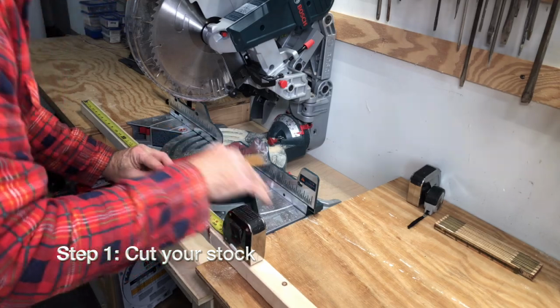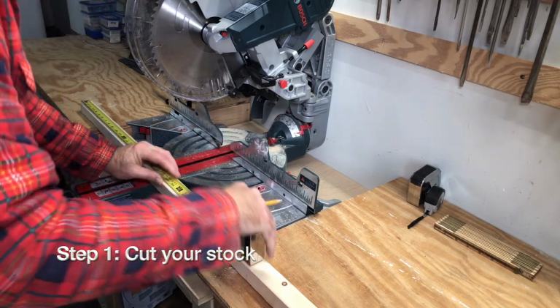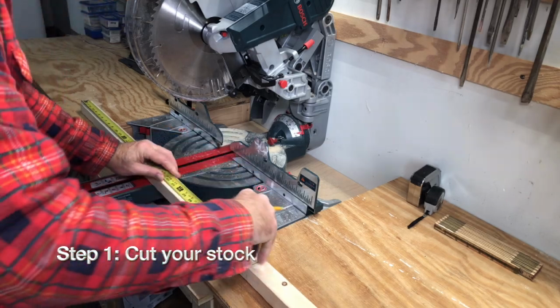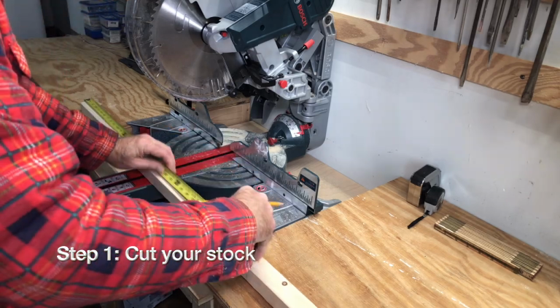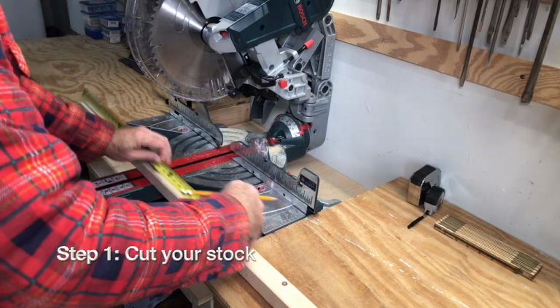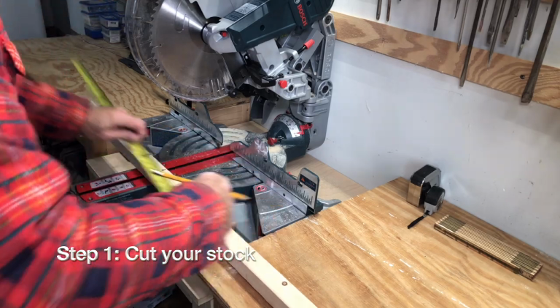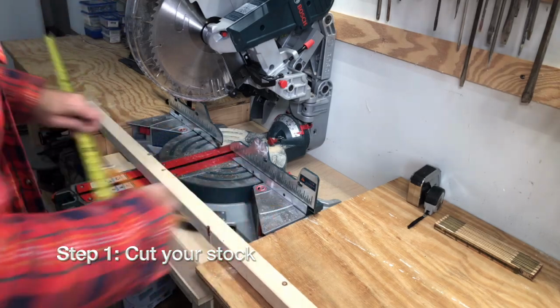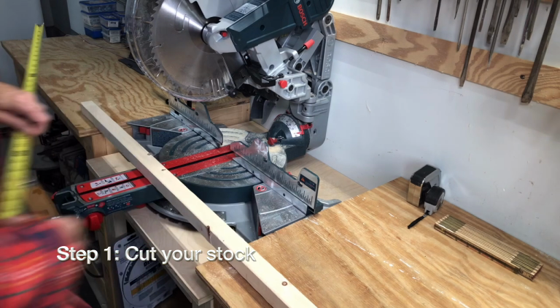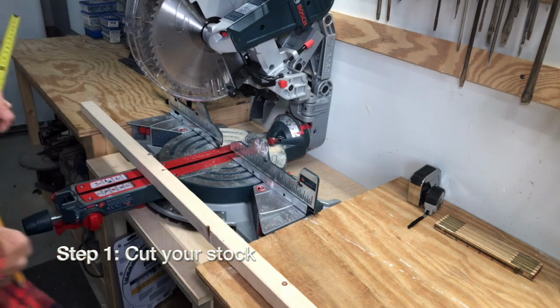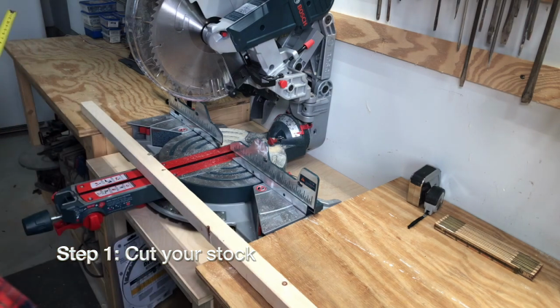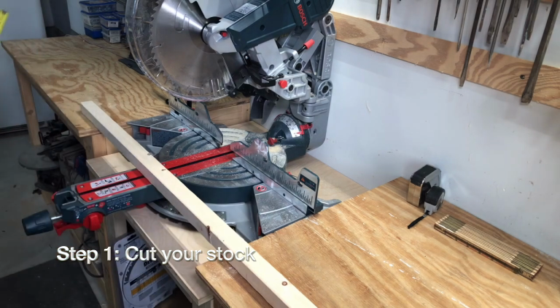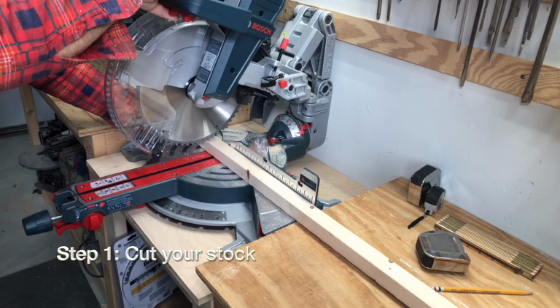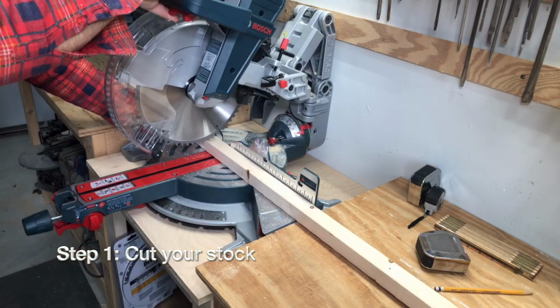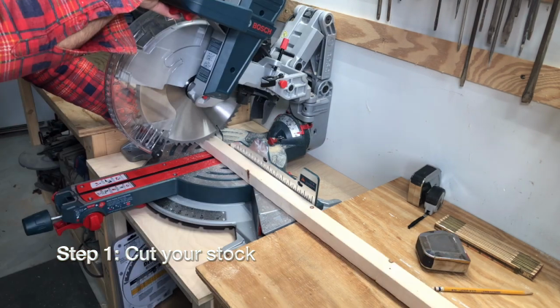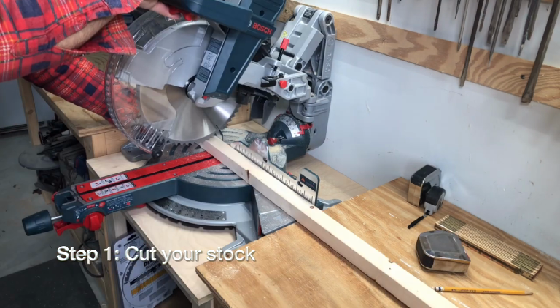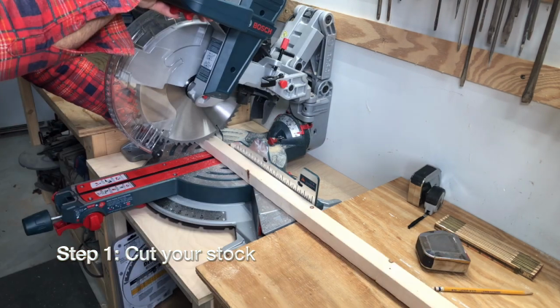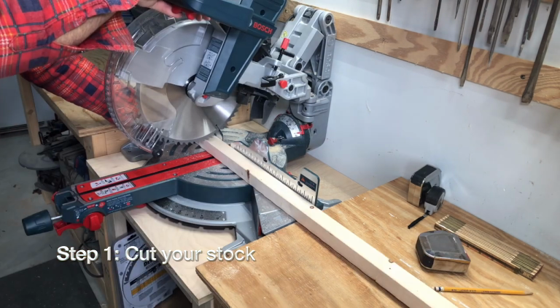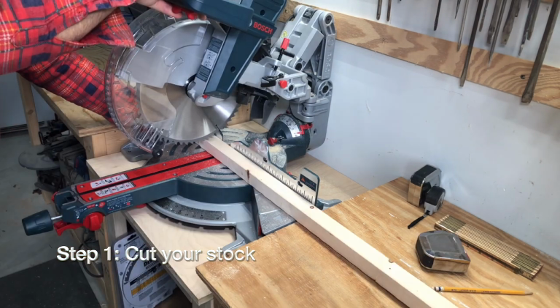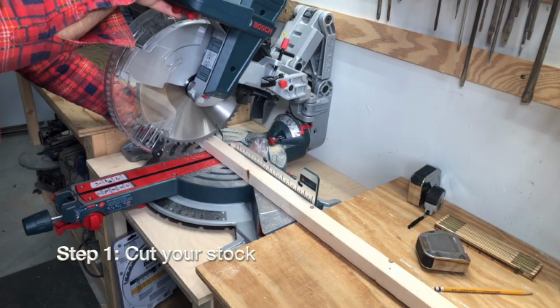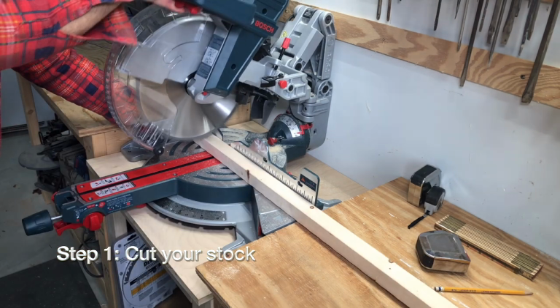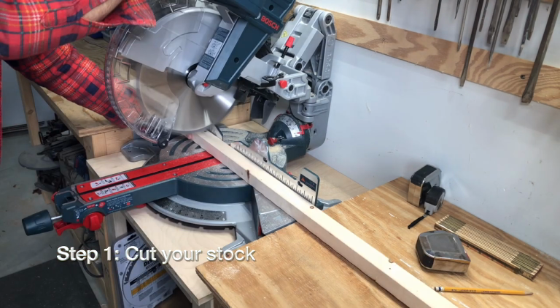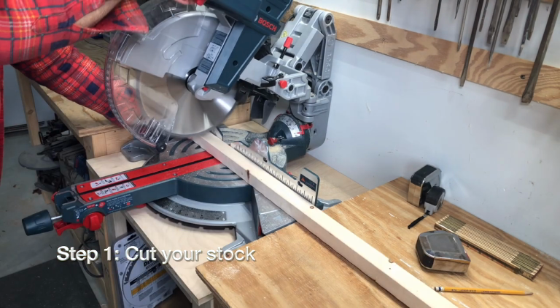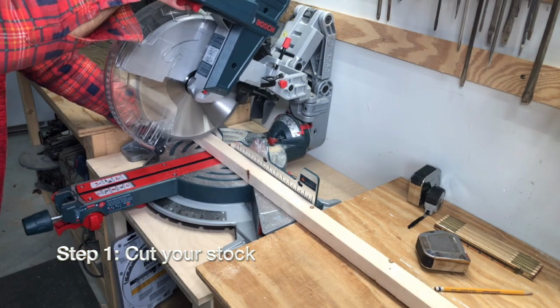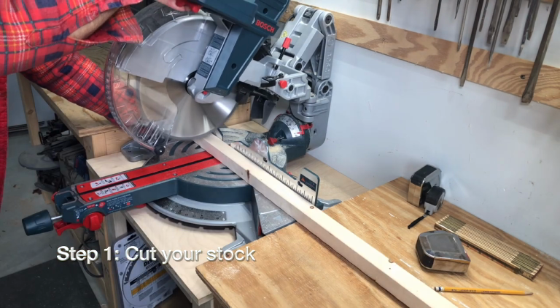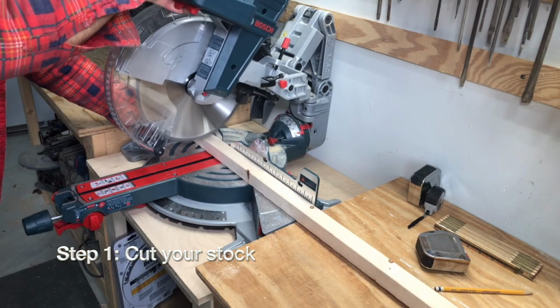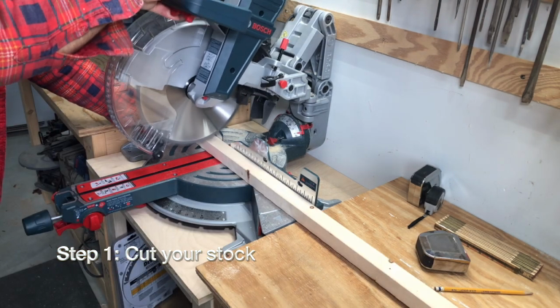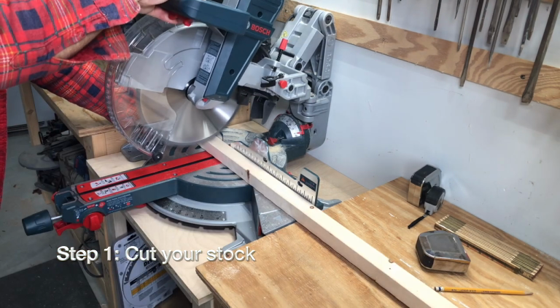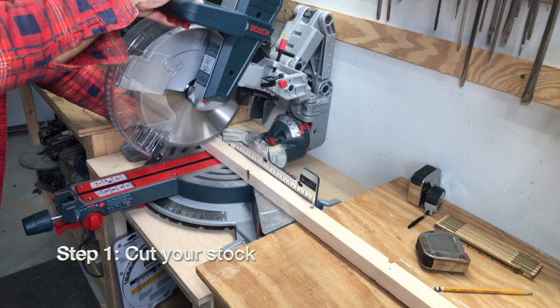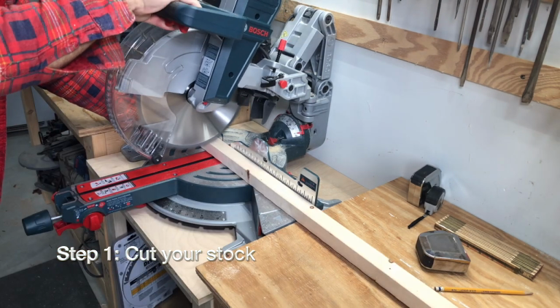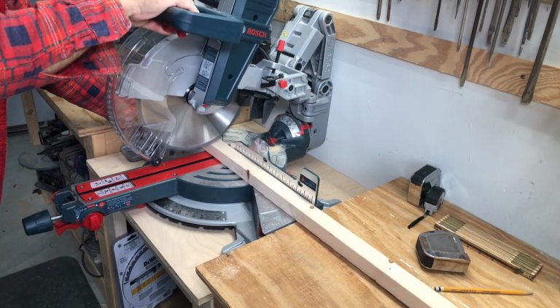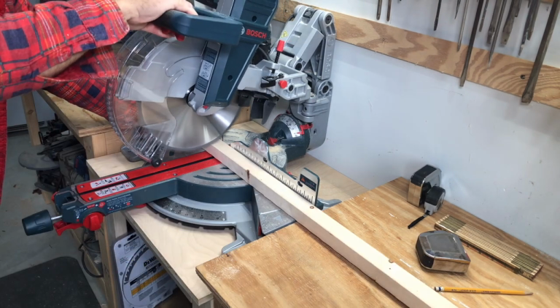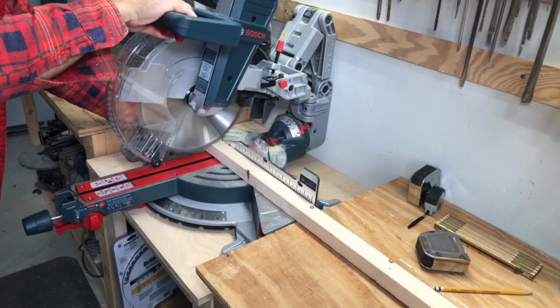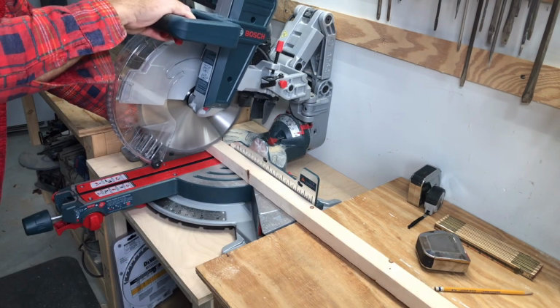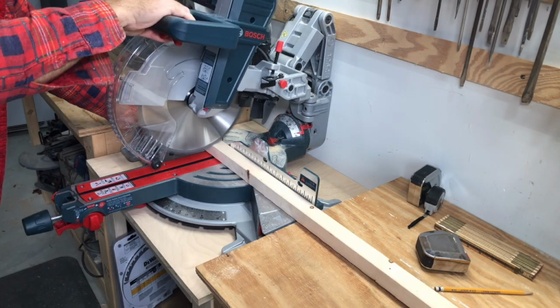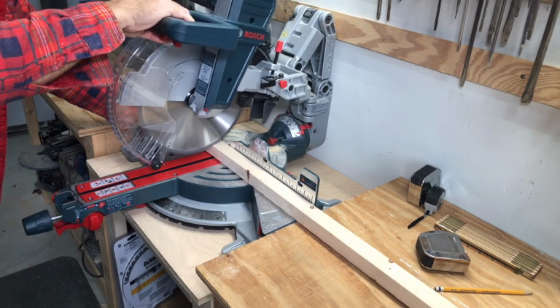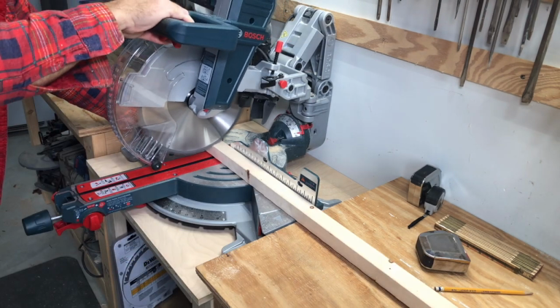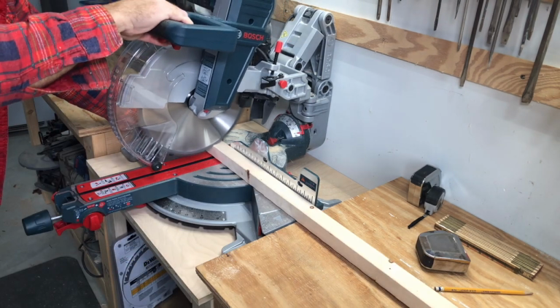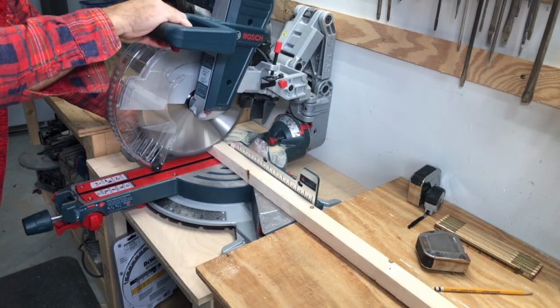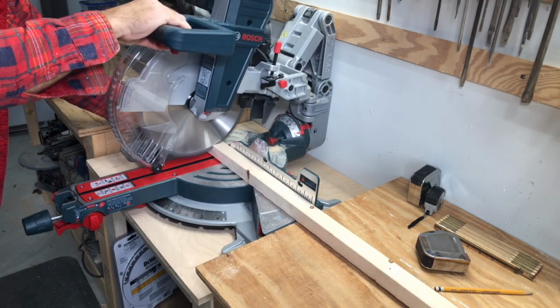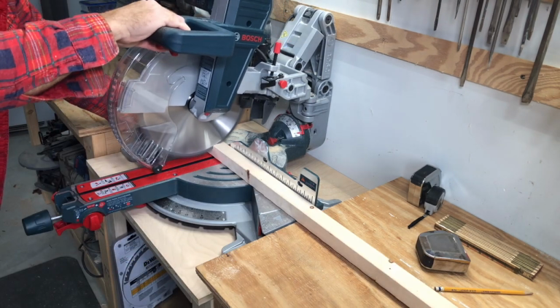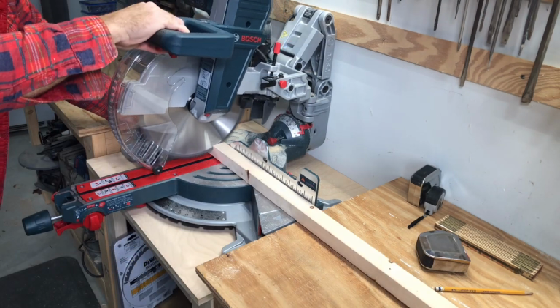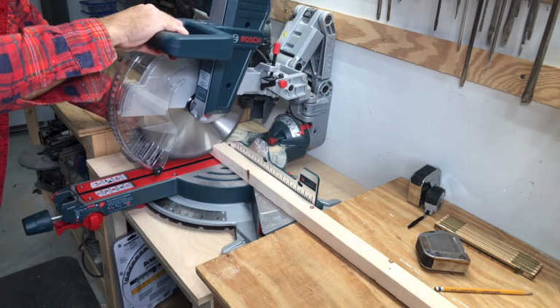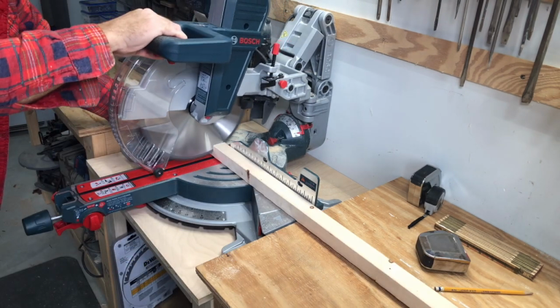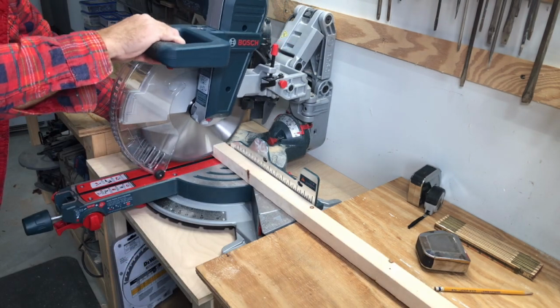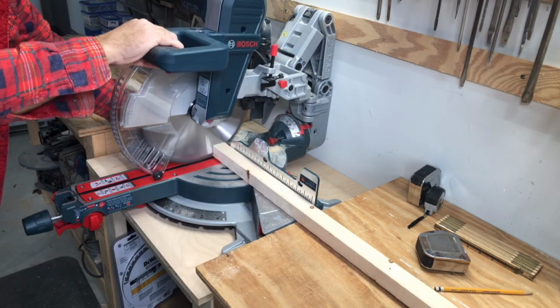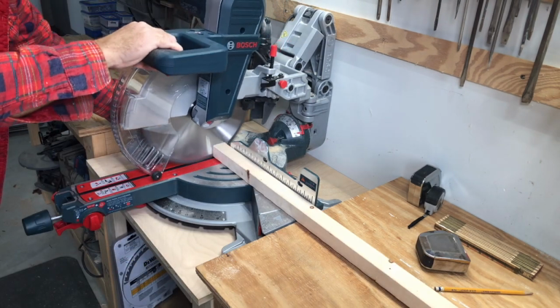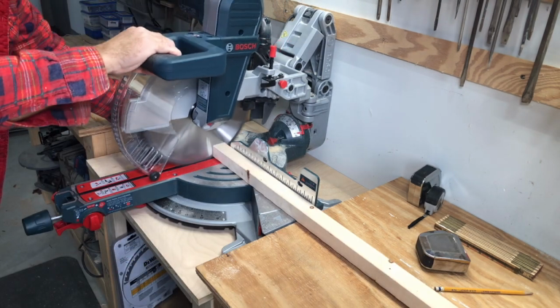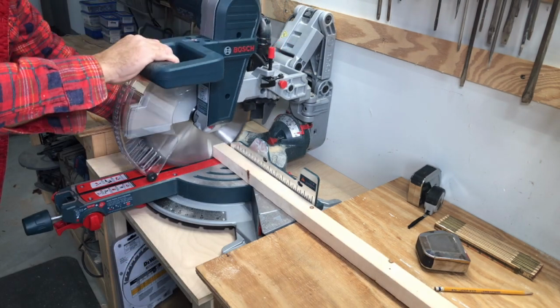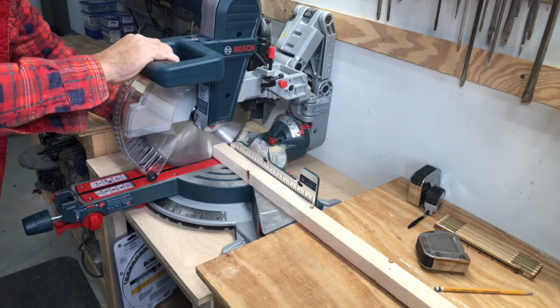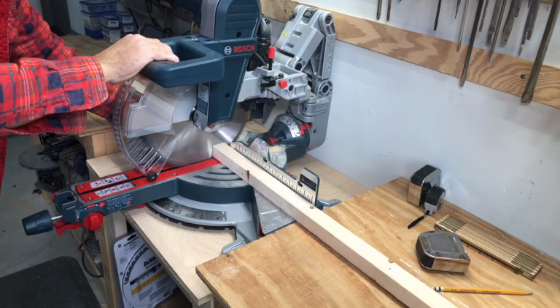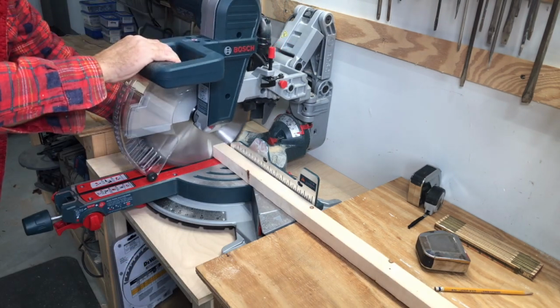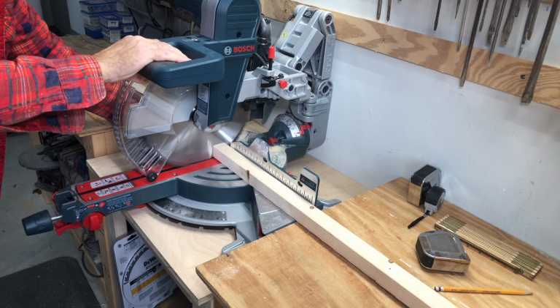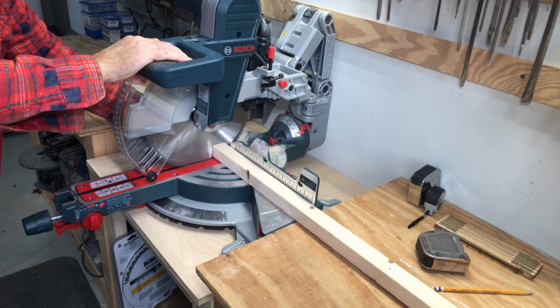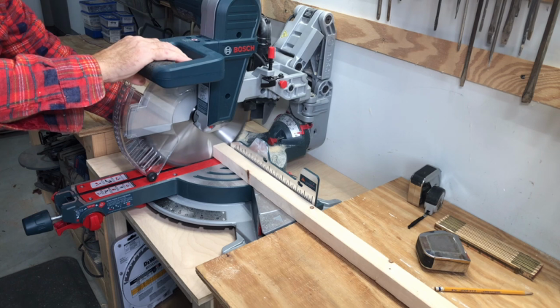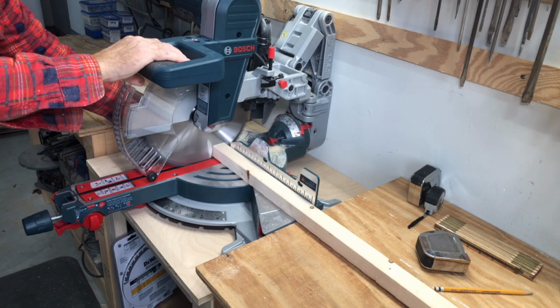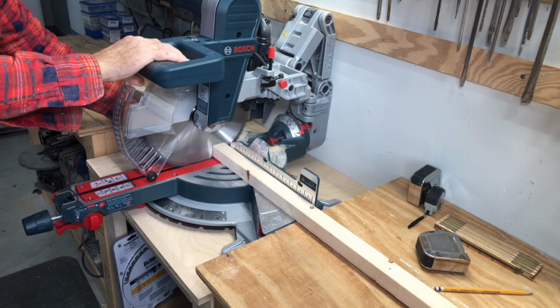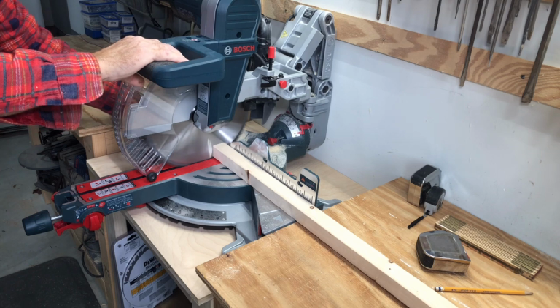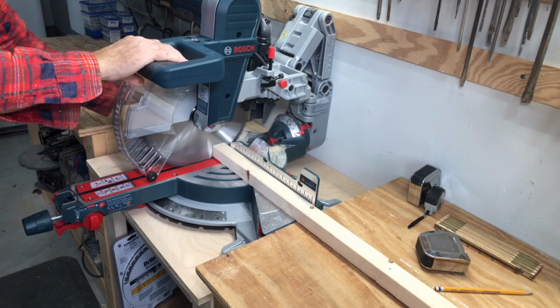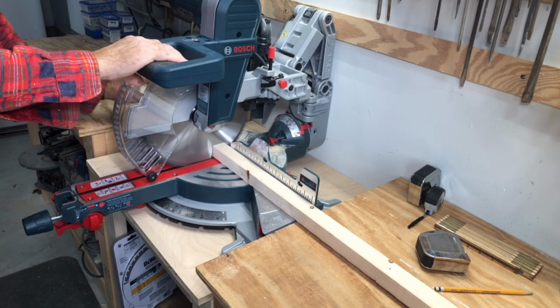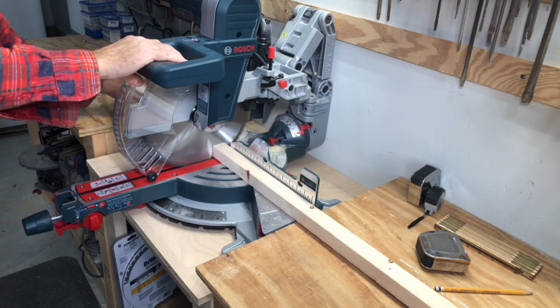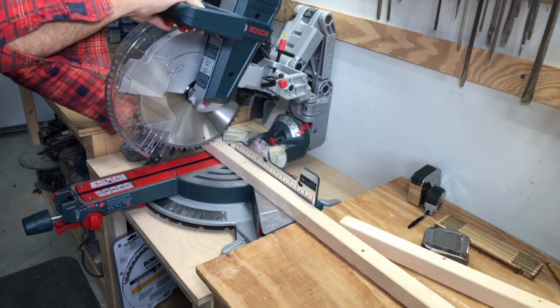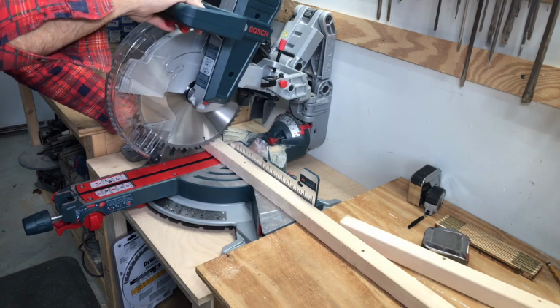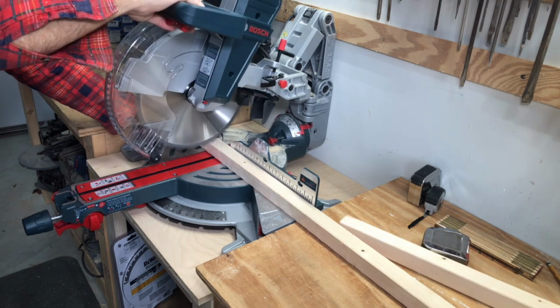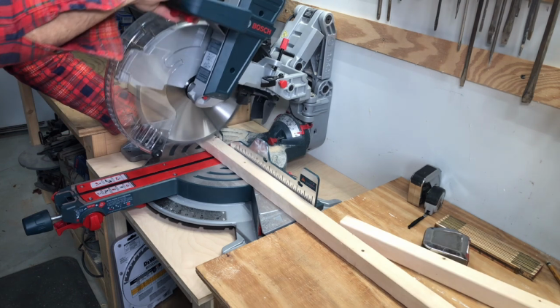Step one: cut your stock. We'll have a complete cut list in the description. You don't have to have a chop saw — you could use a handsaw or a jigsaw.